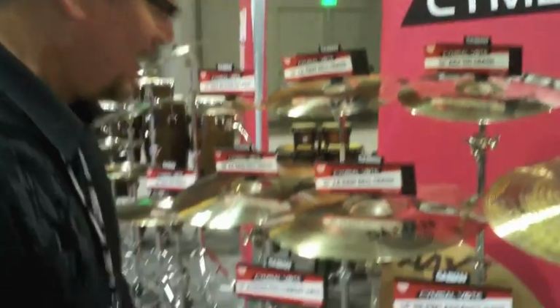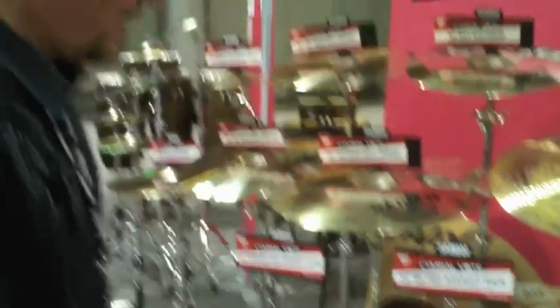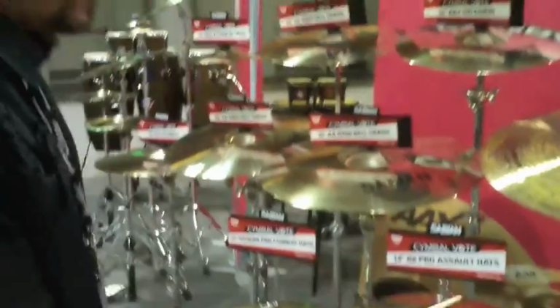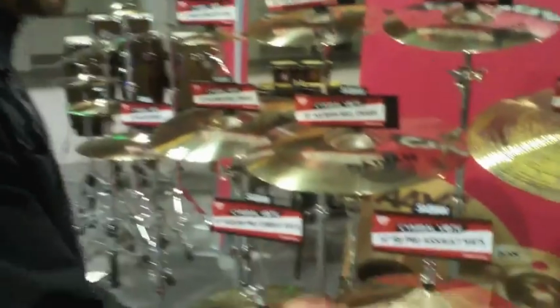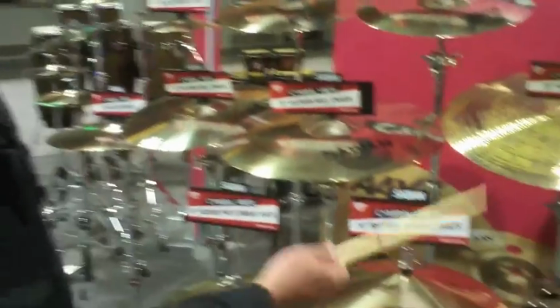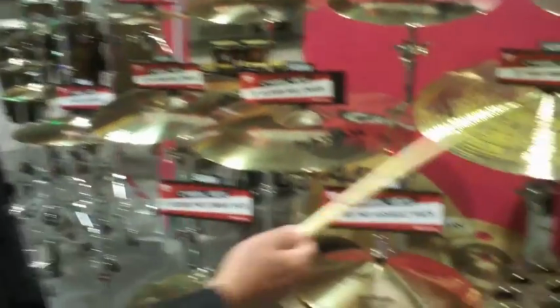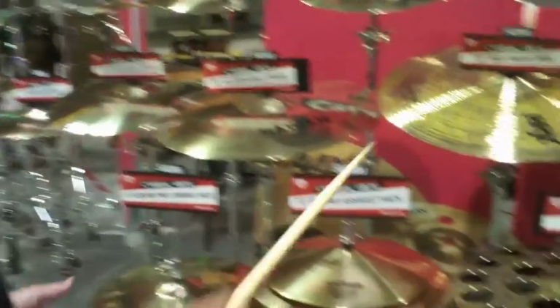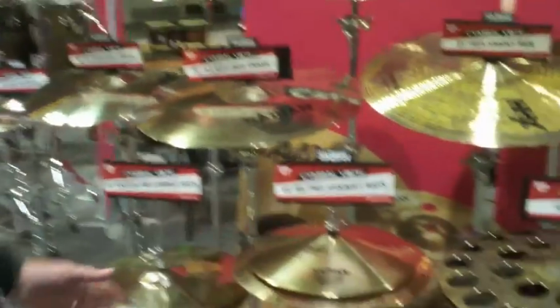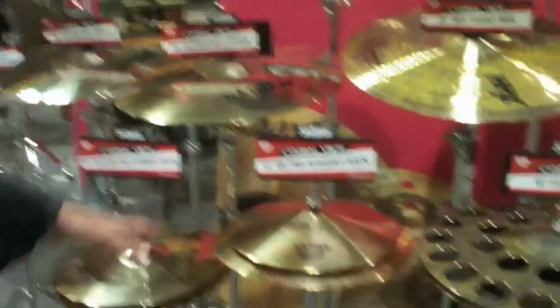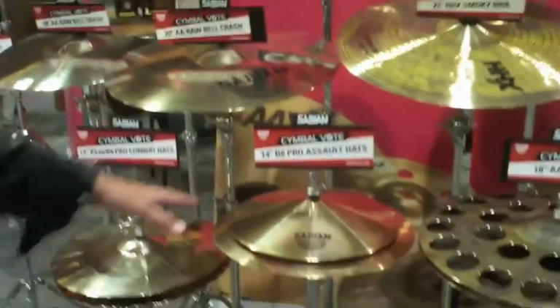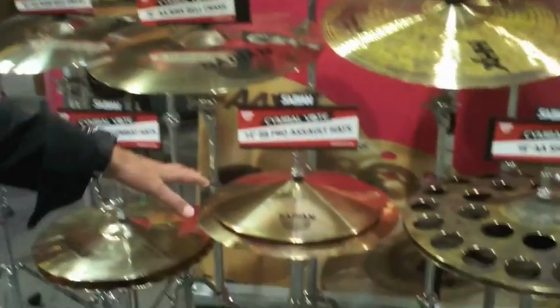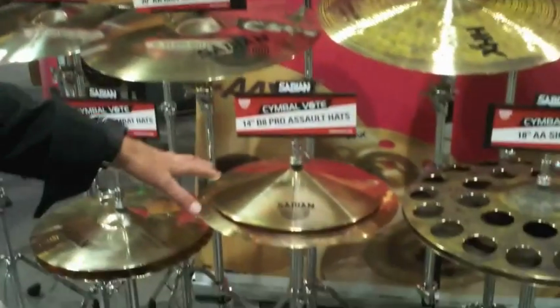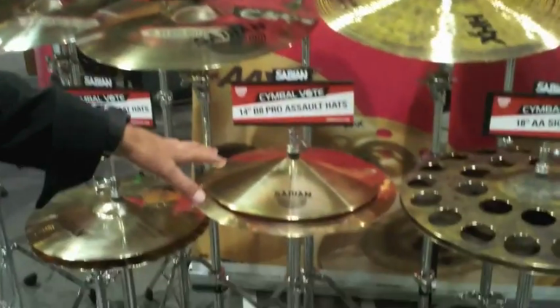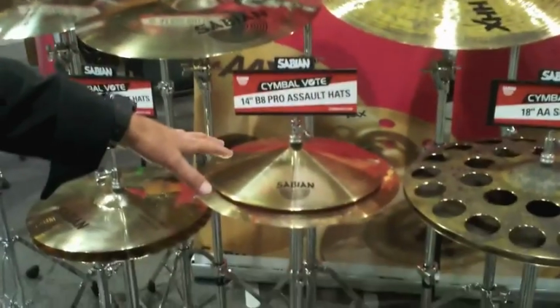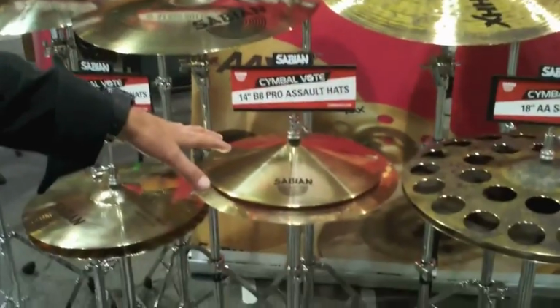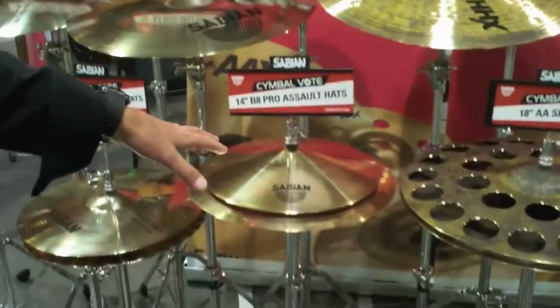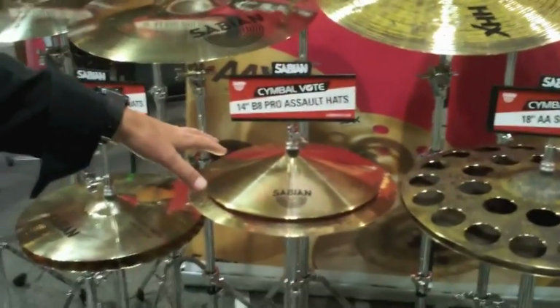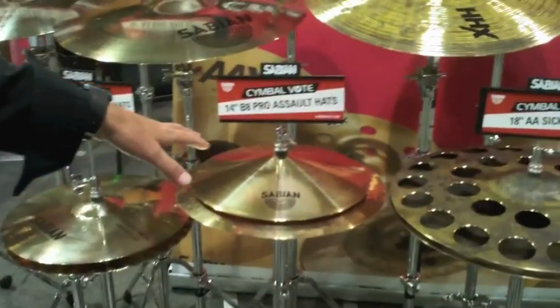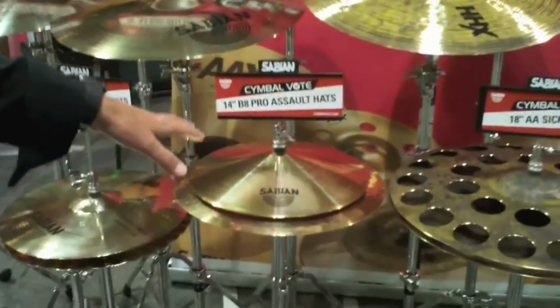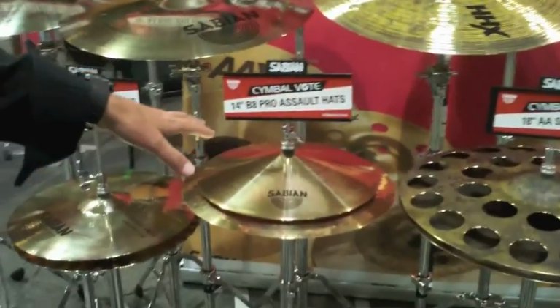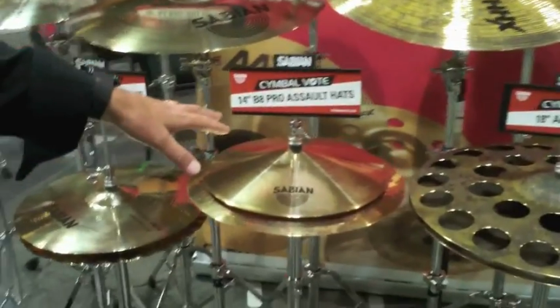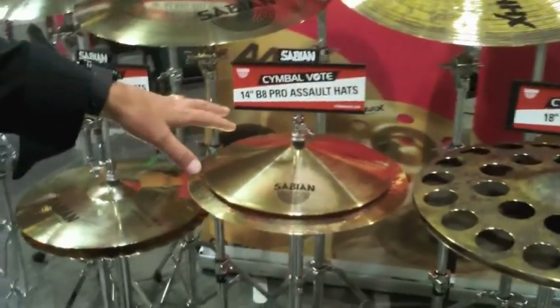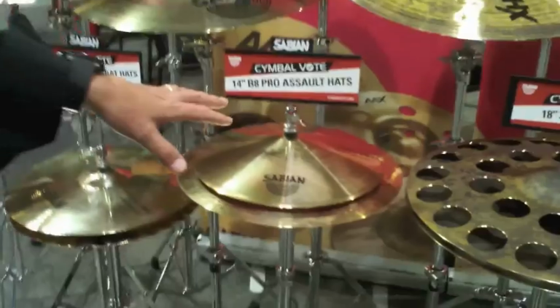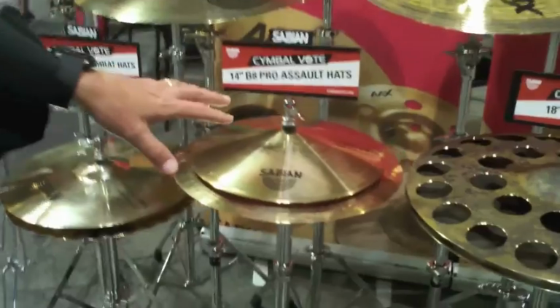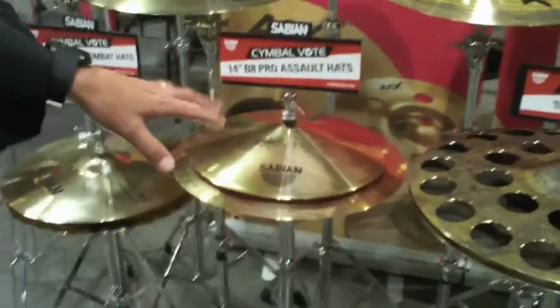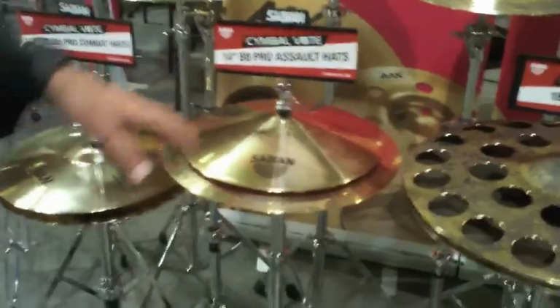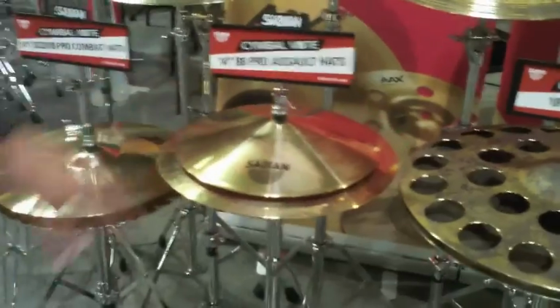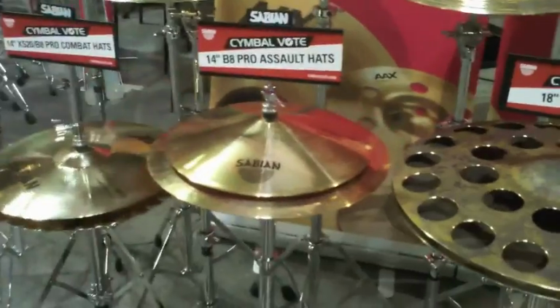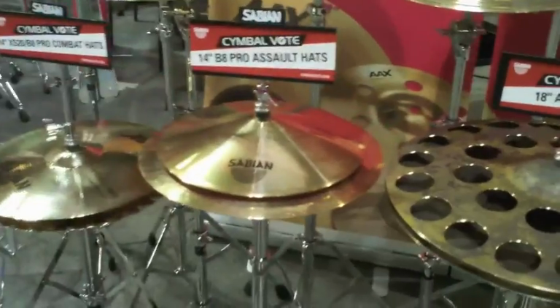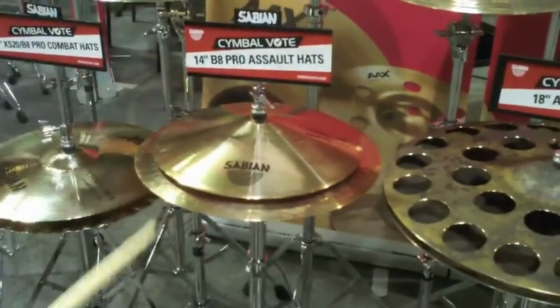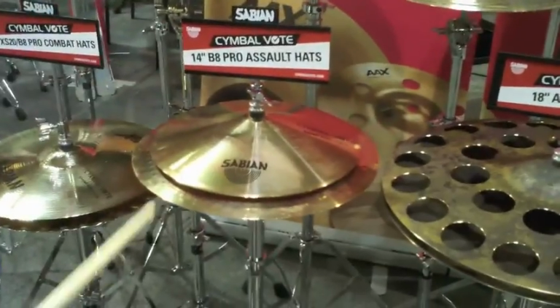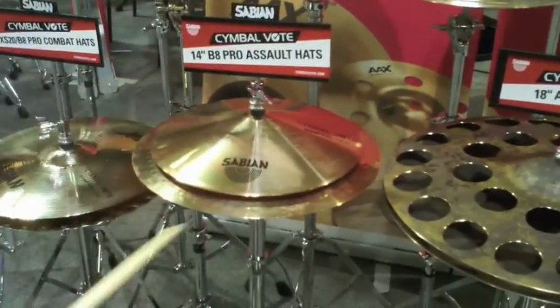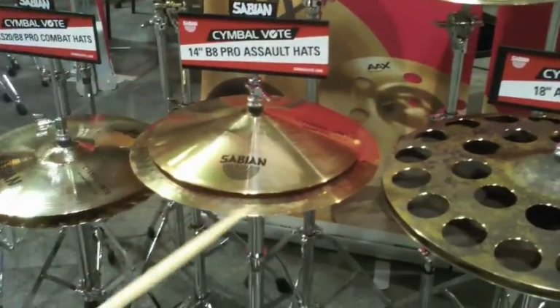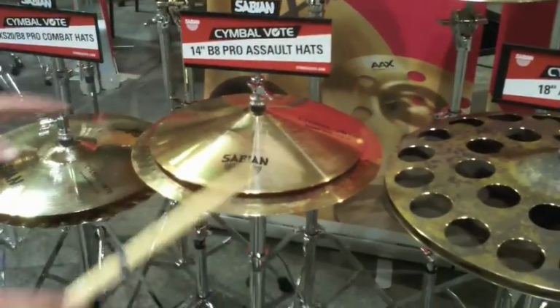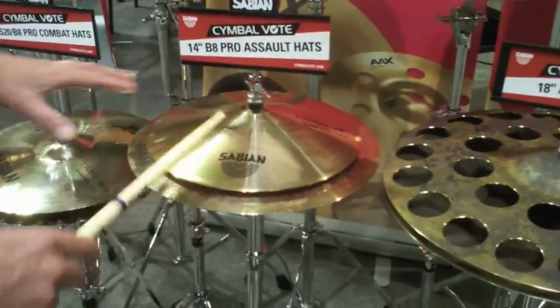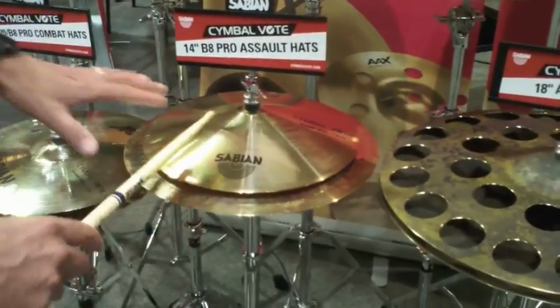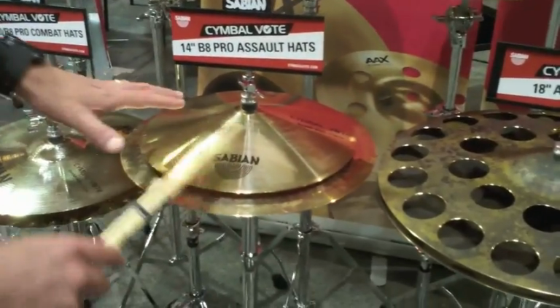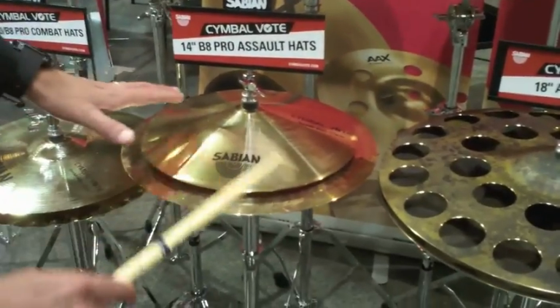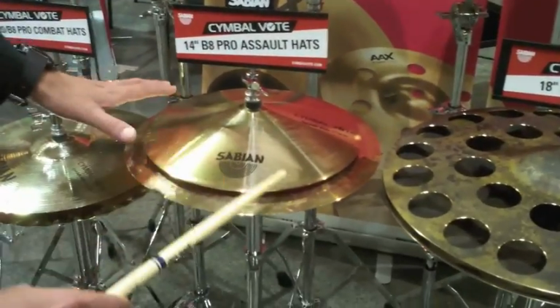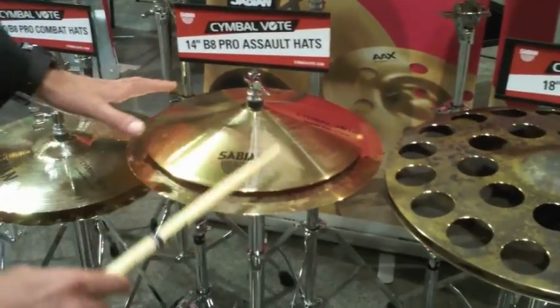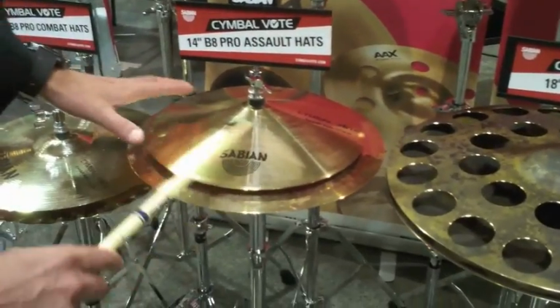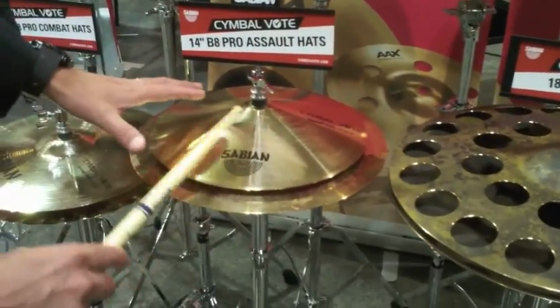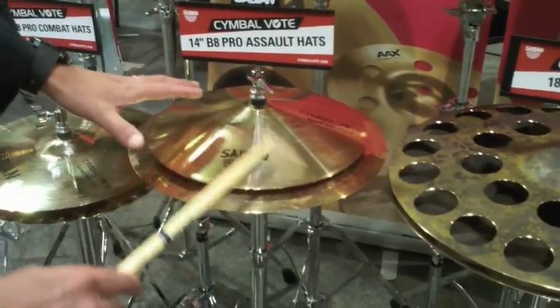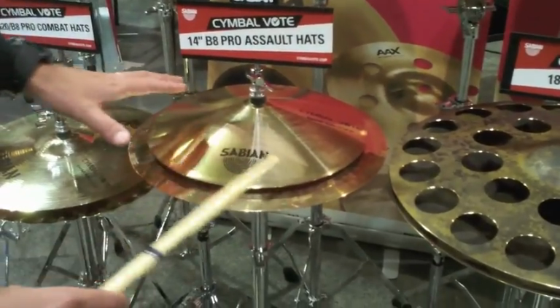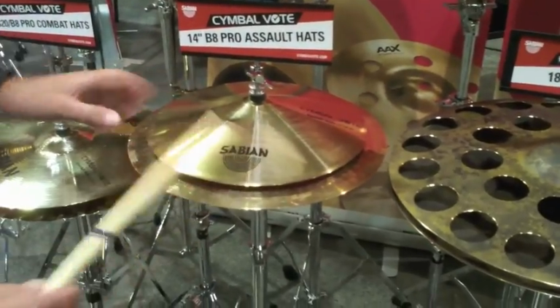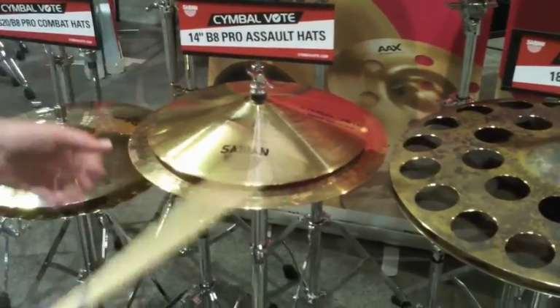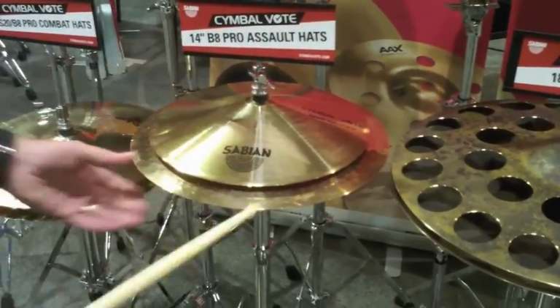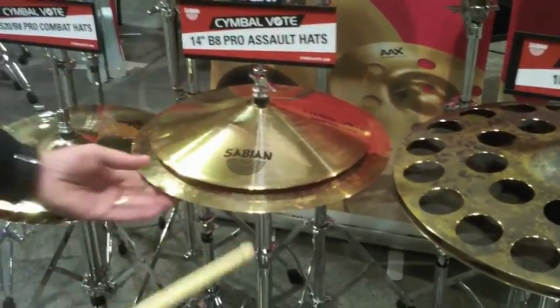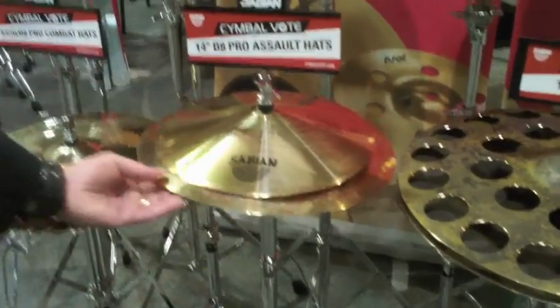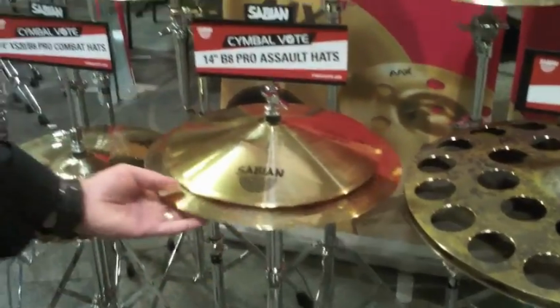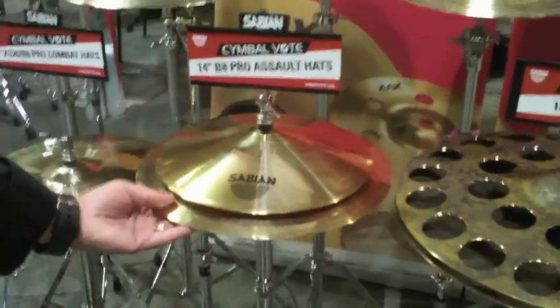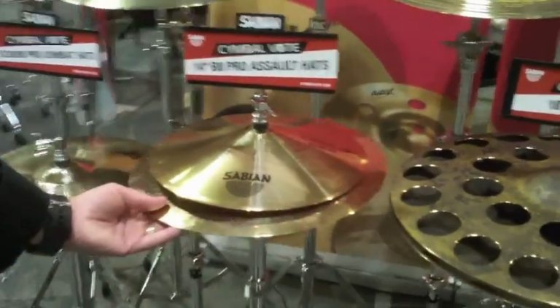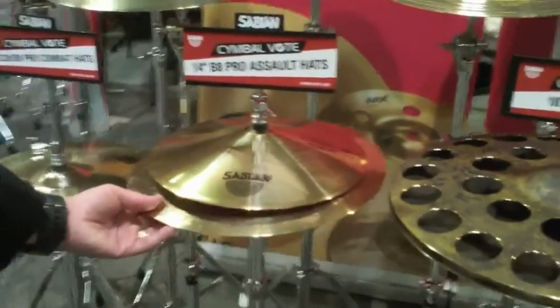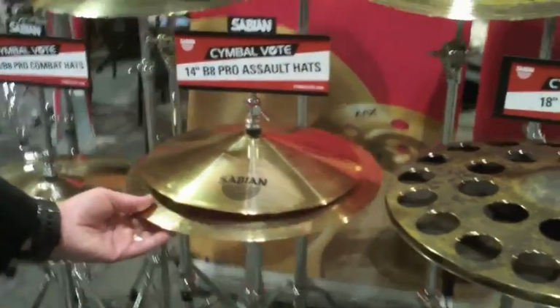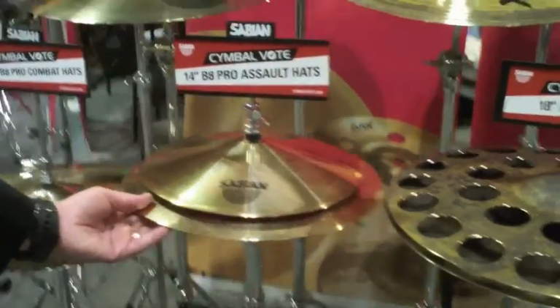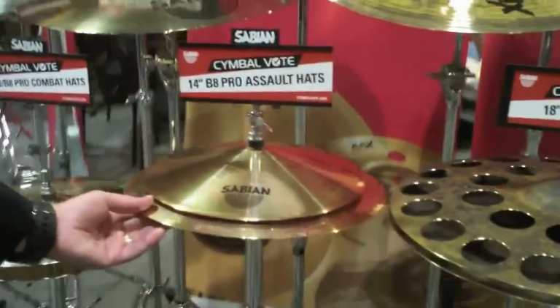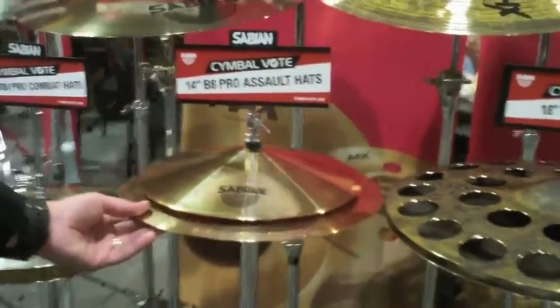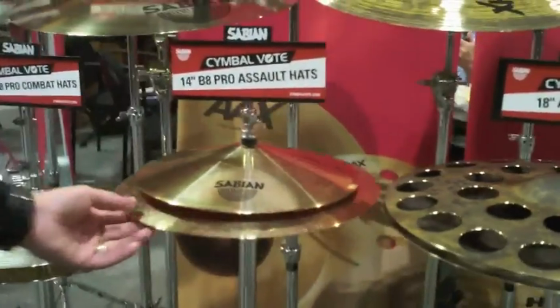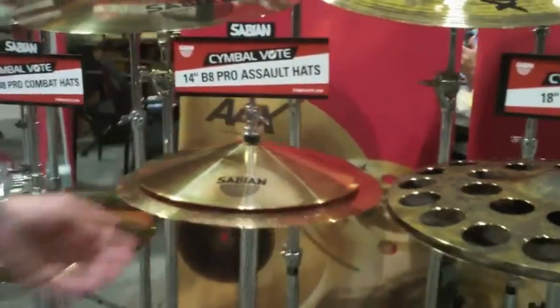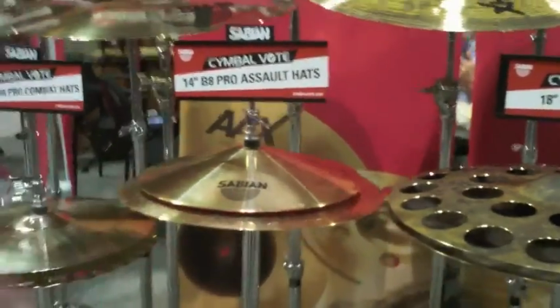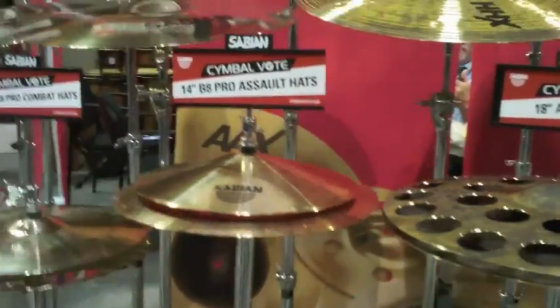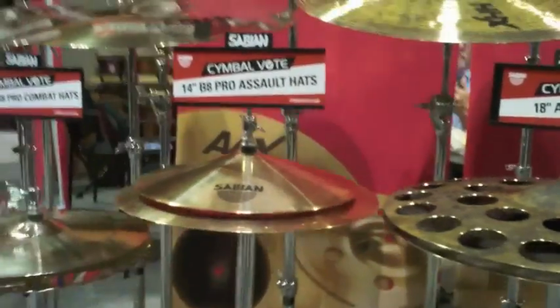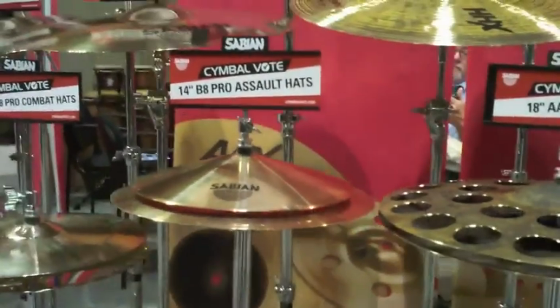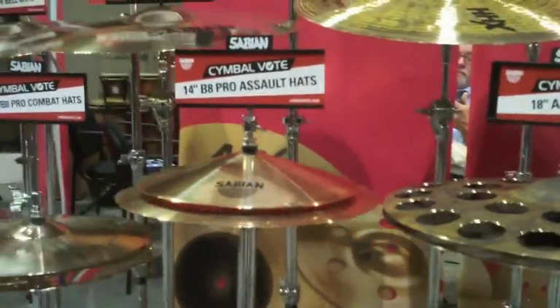We've got another exotic one. These are BA Pro Assault Hats. It has kind of a lampshade on the top and a bit of a china on the bottom.